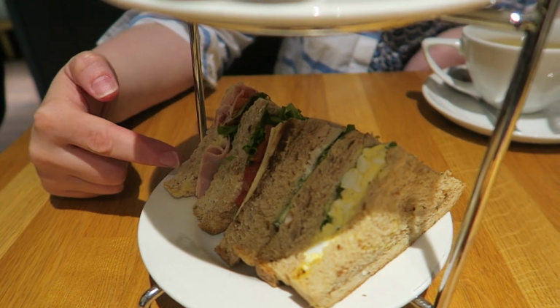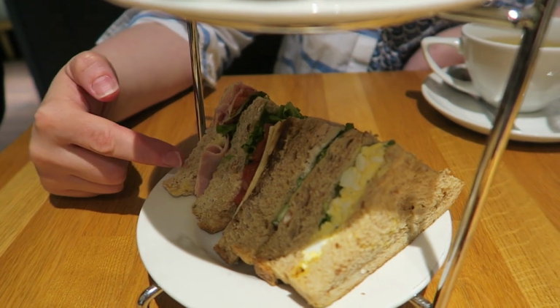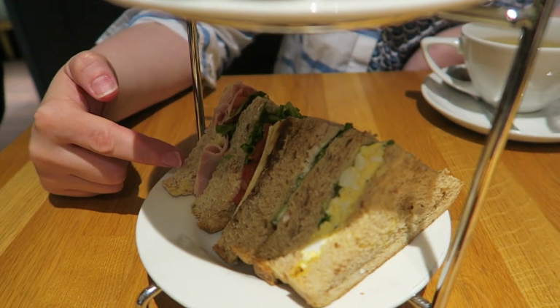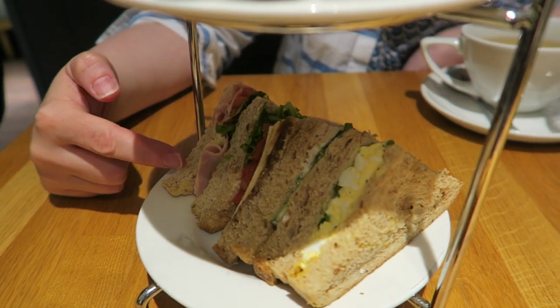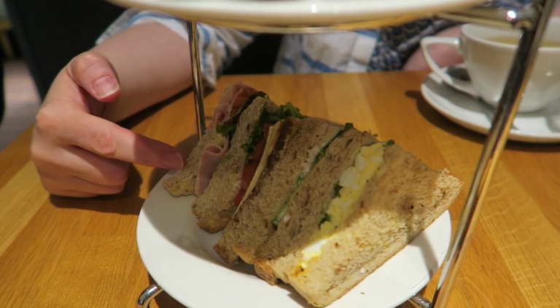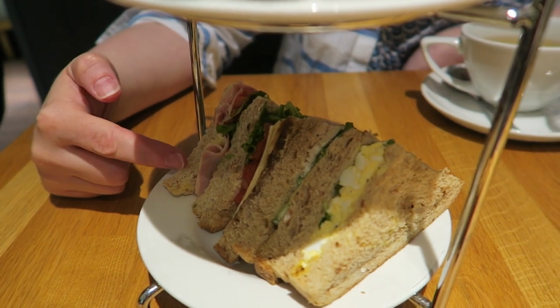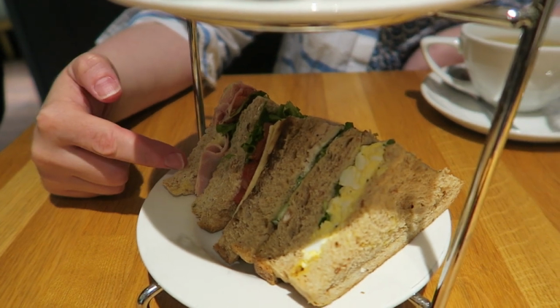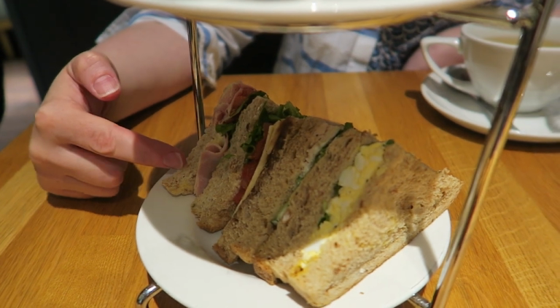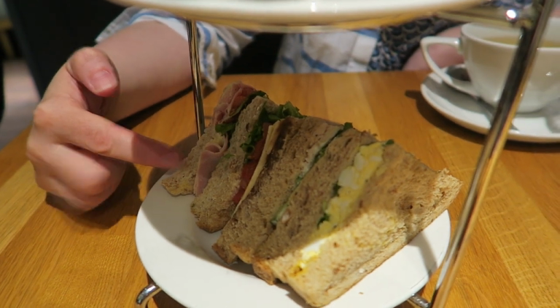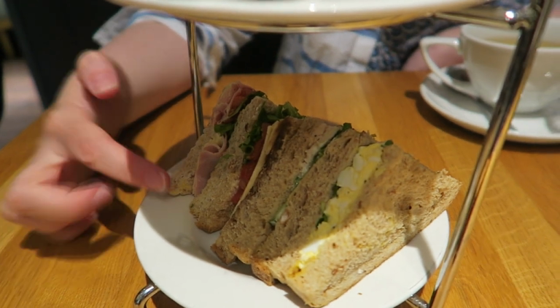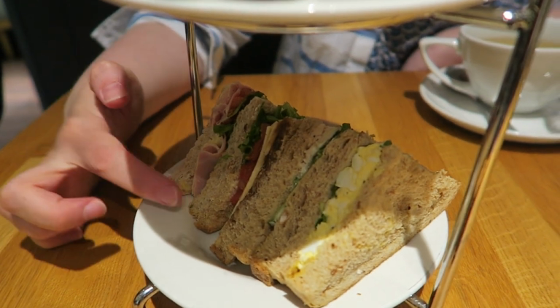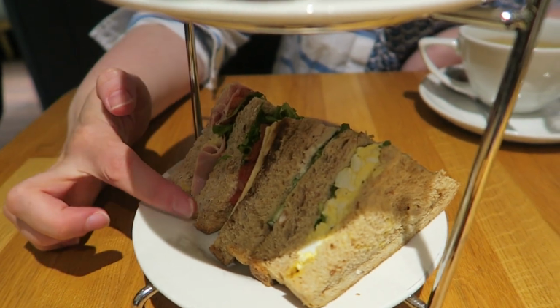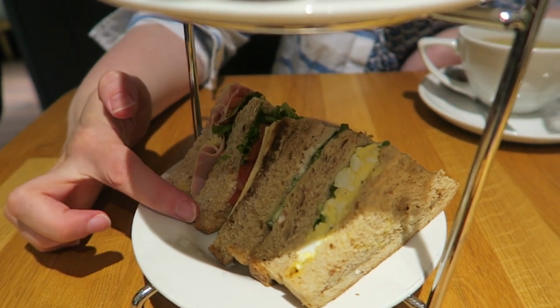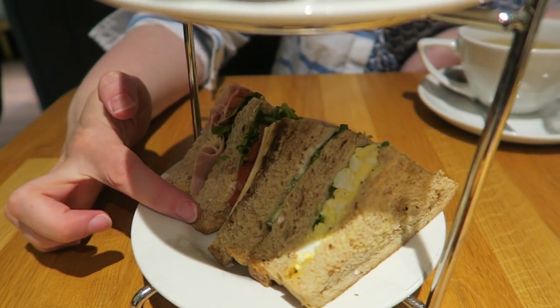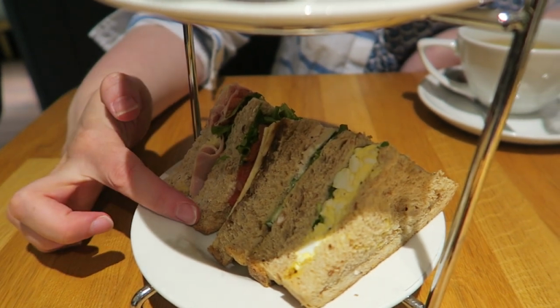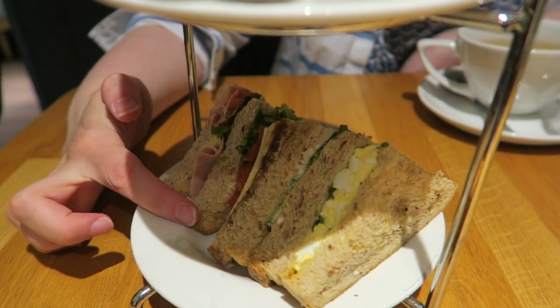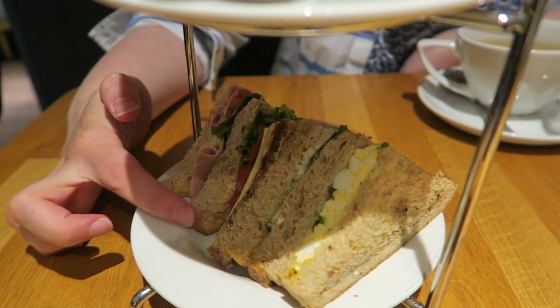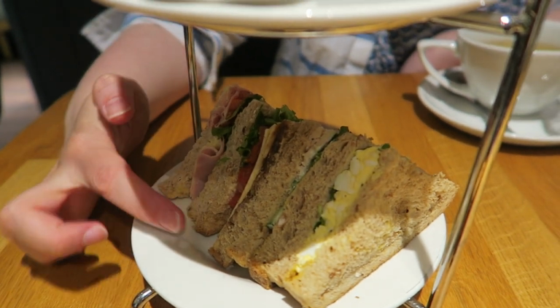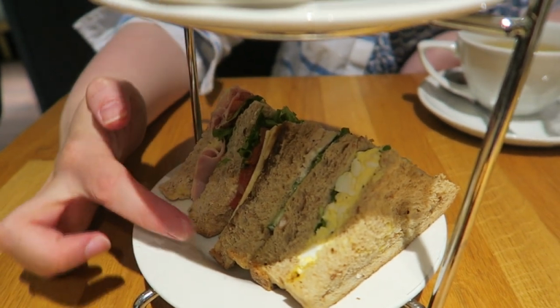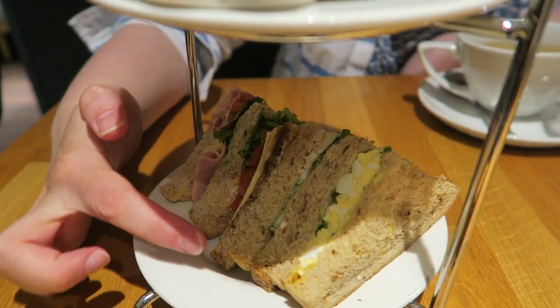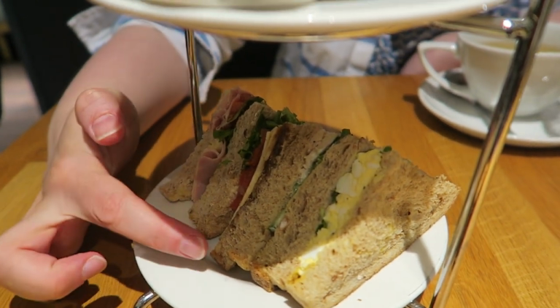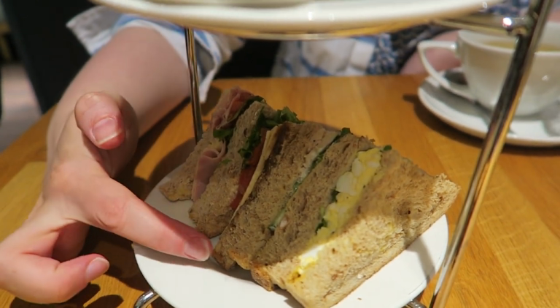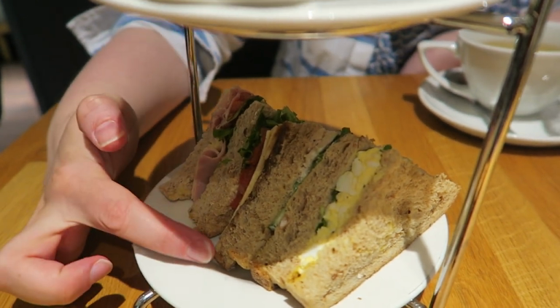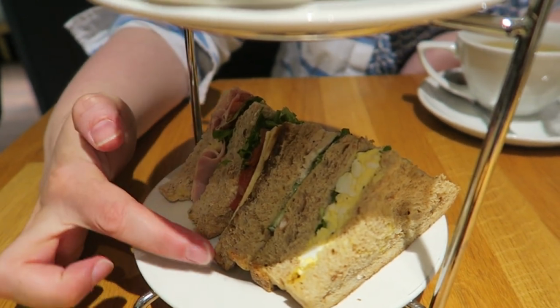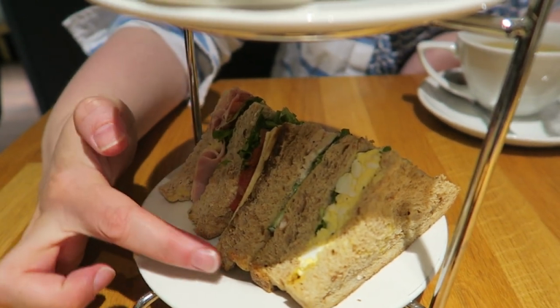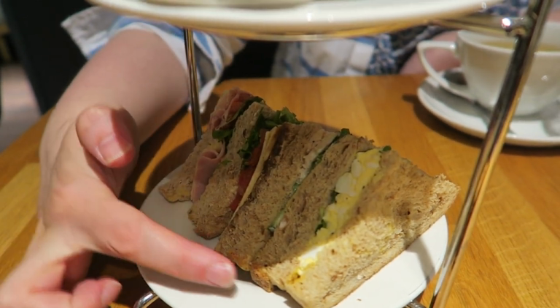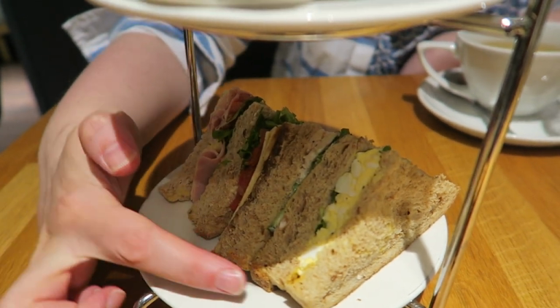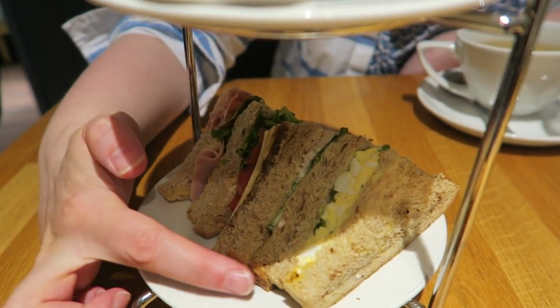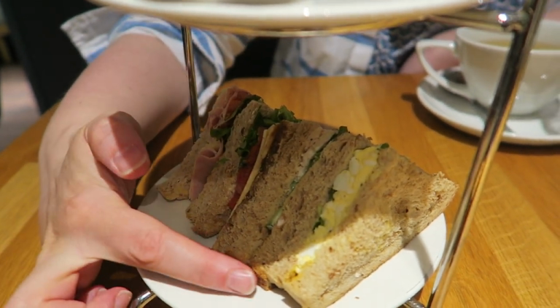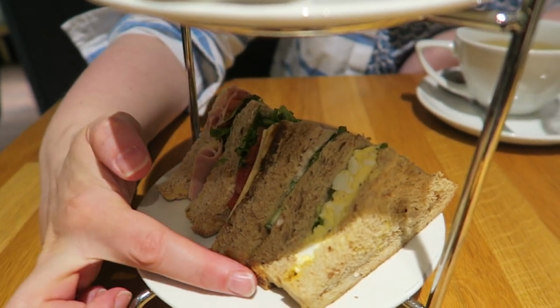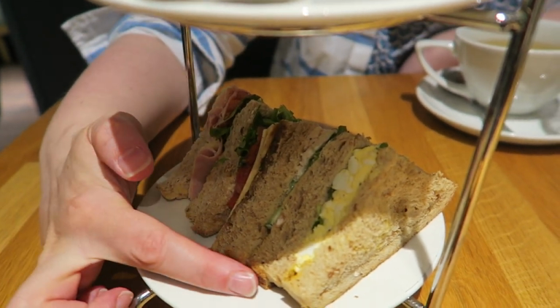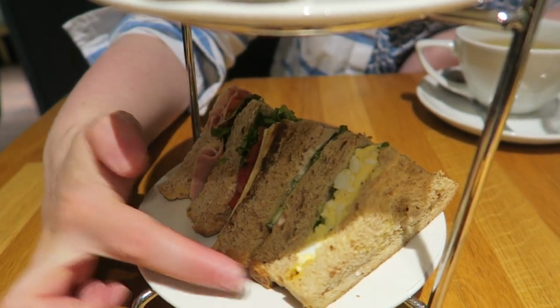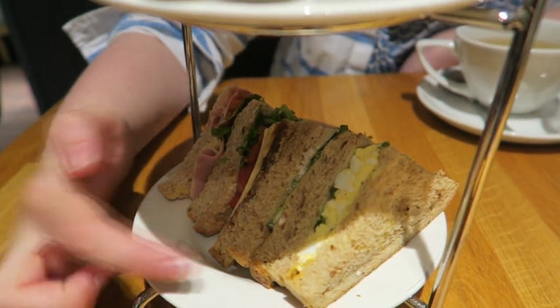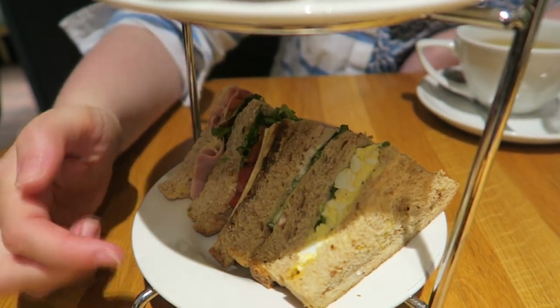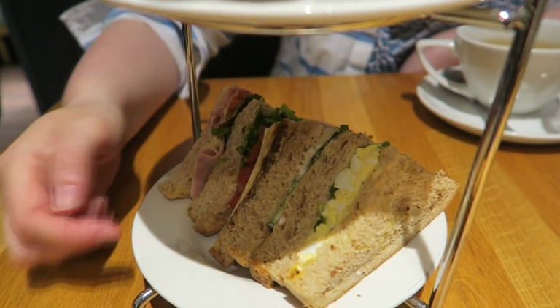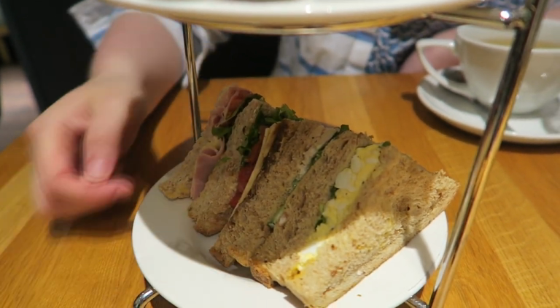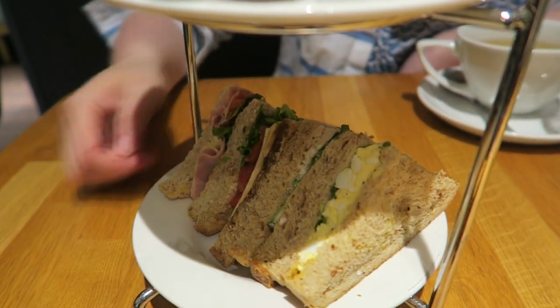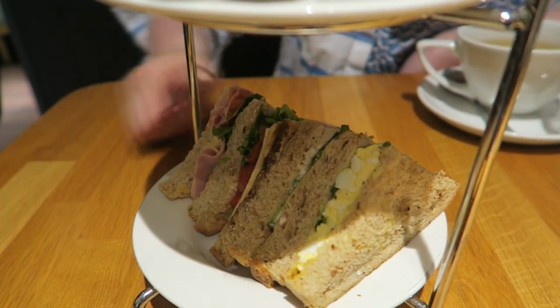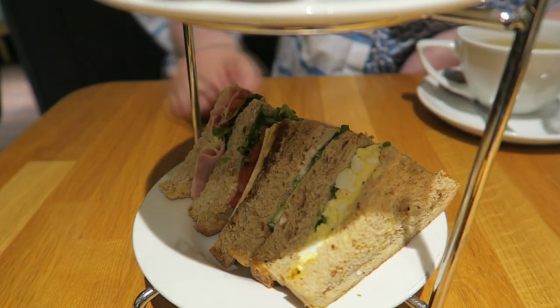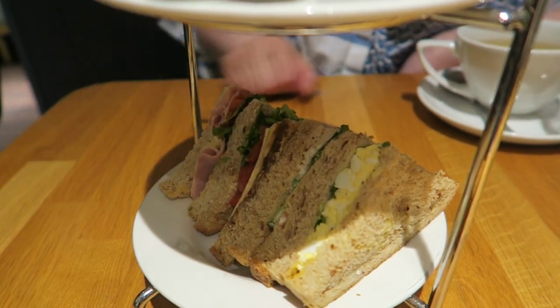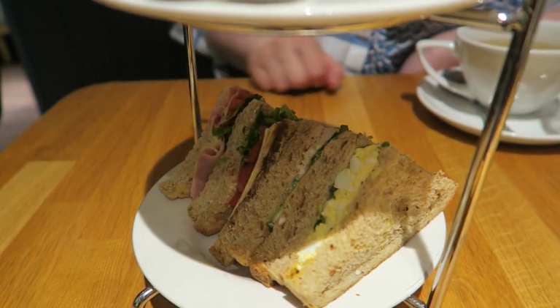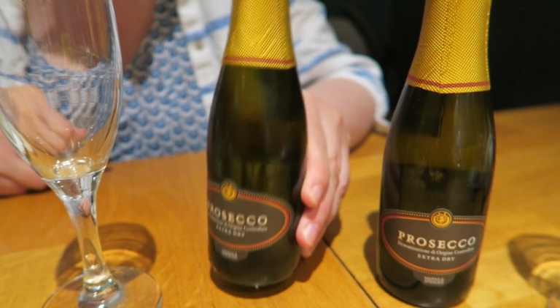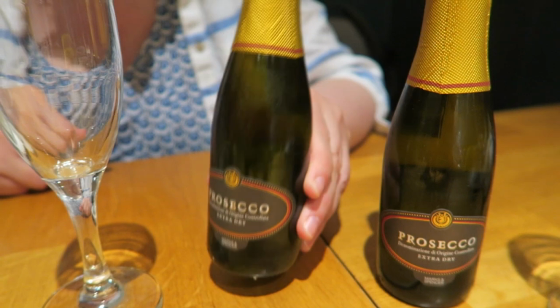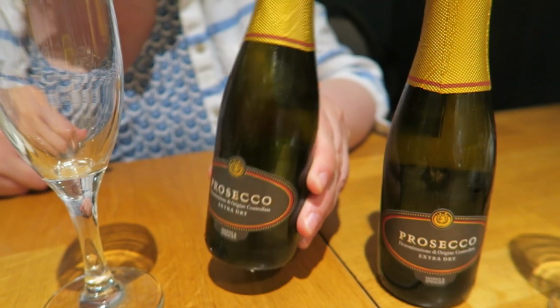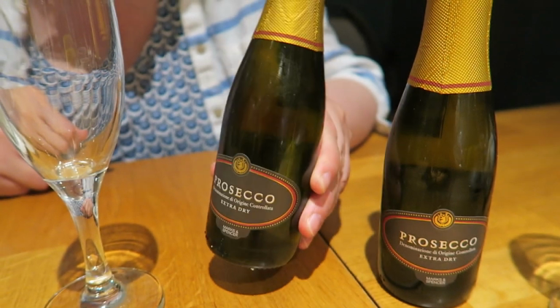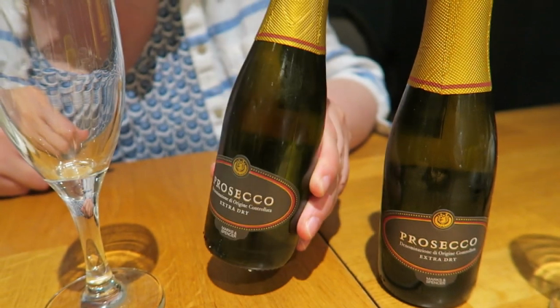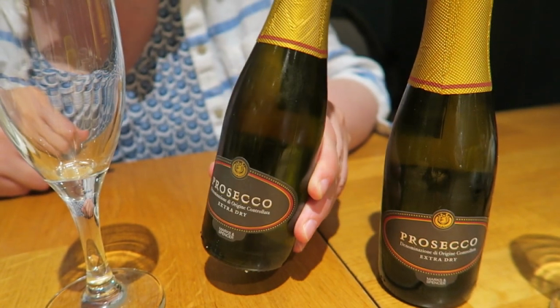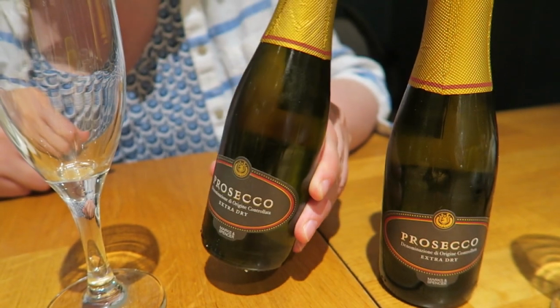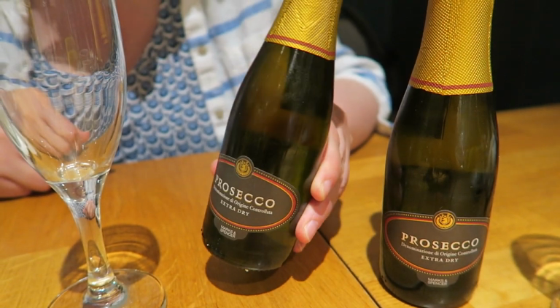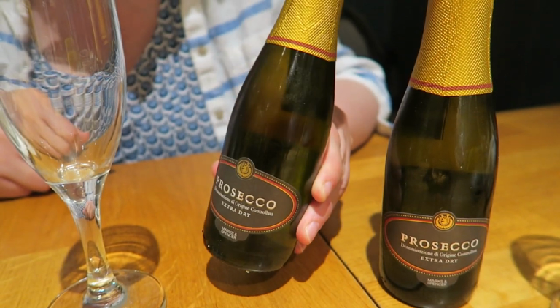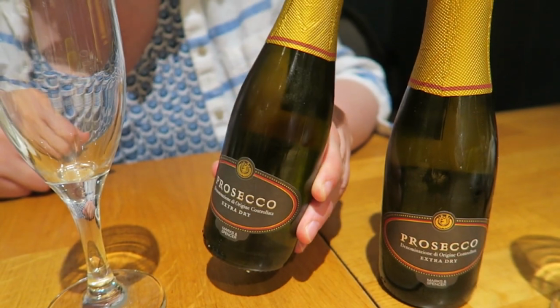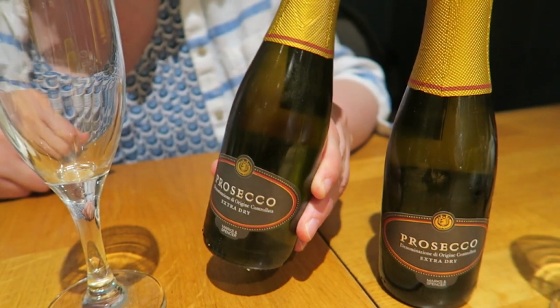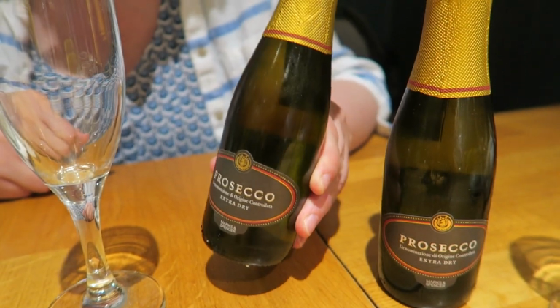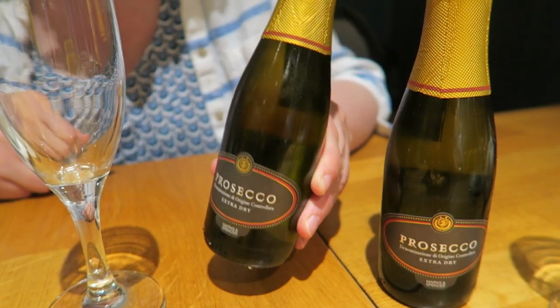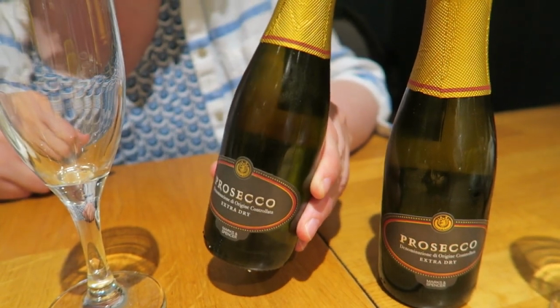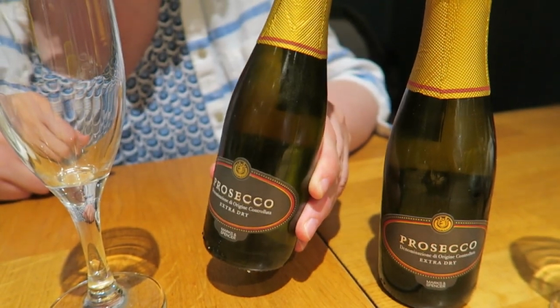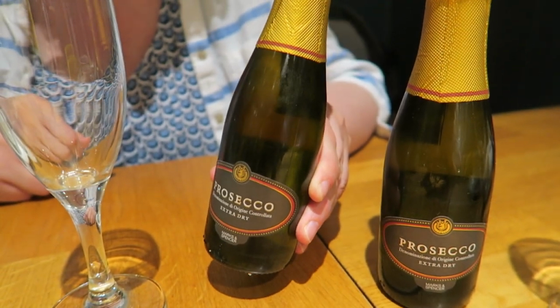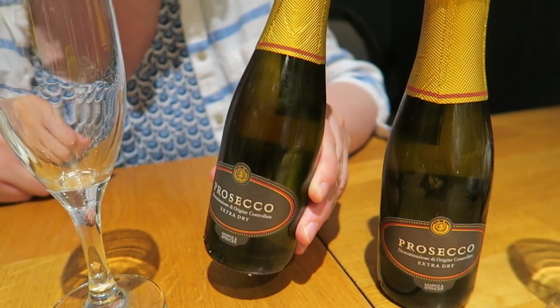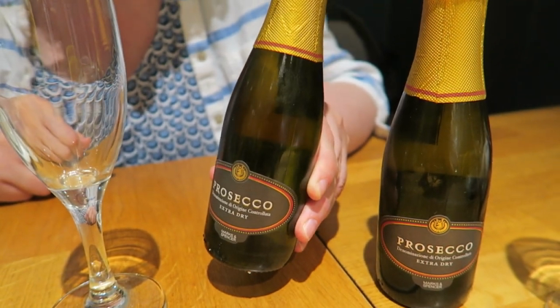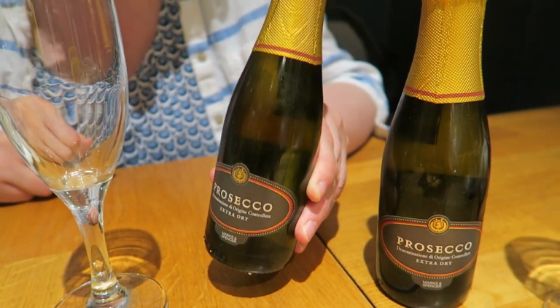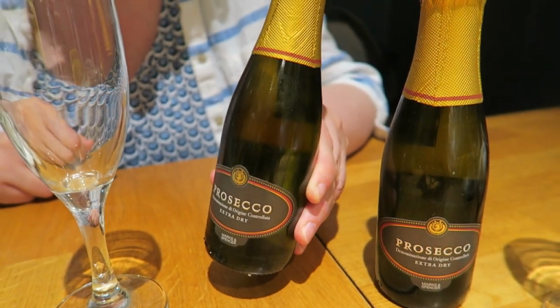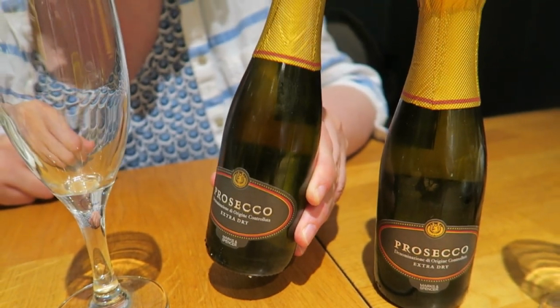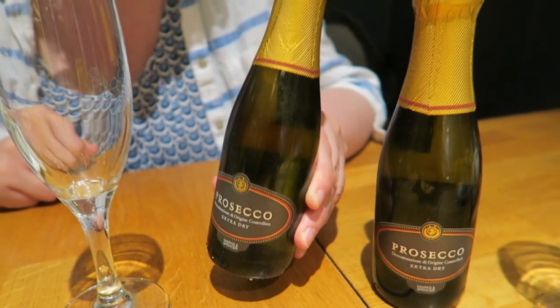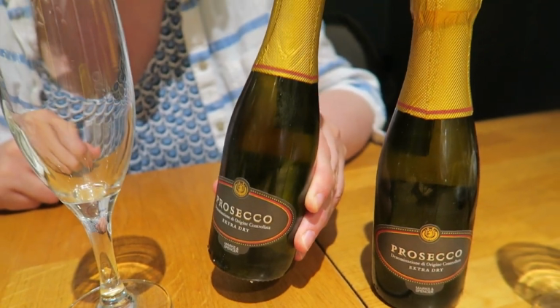So there is ham, cheese and pickle, chicken and egg mayonnaise. And we've also each got a little bottle of Prosecco.